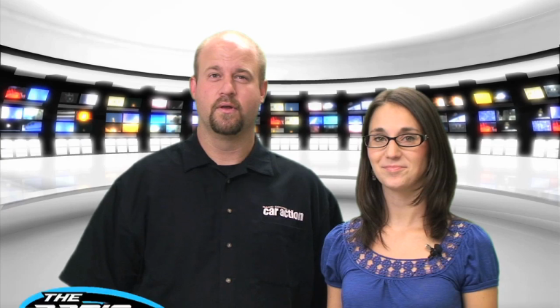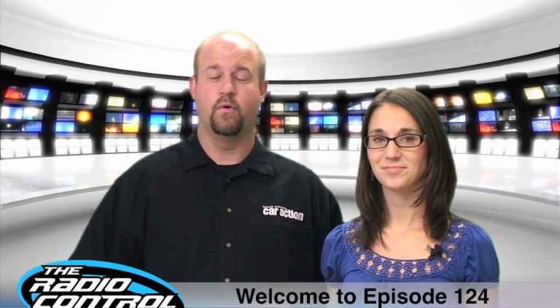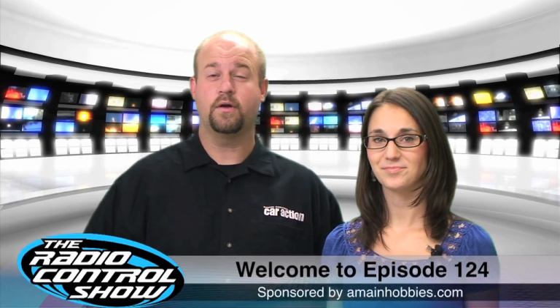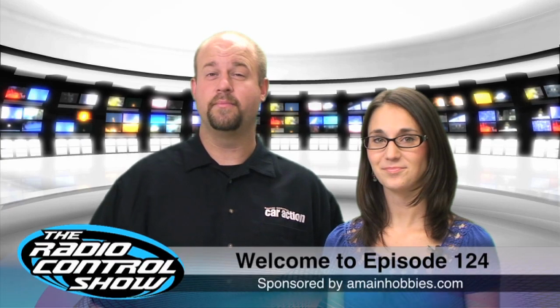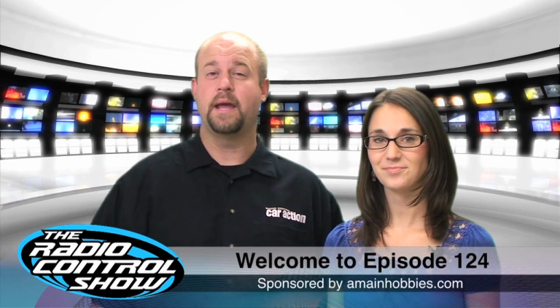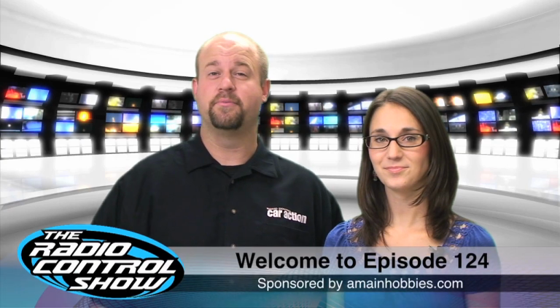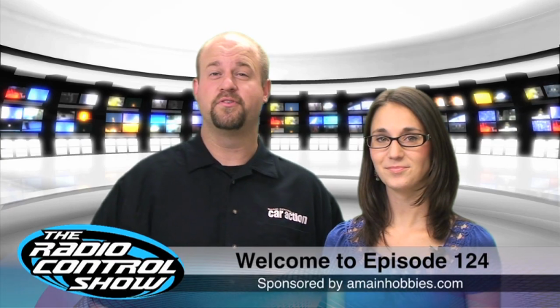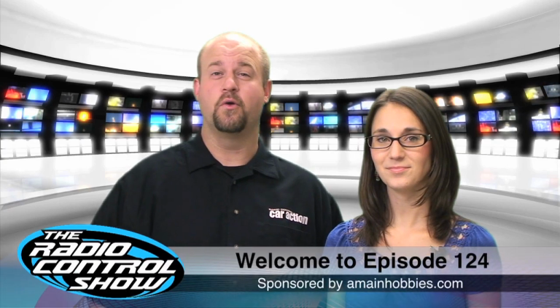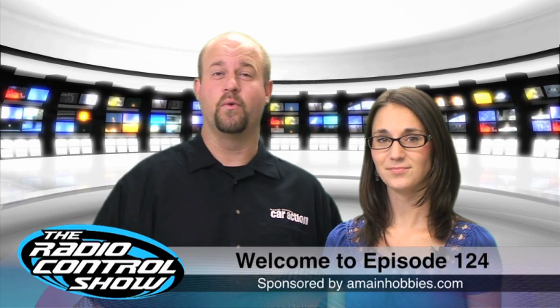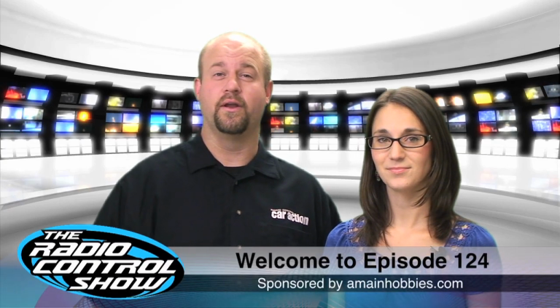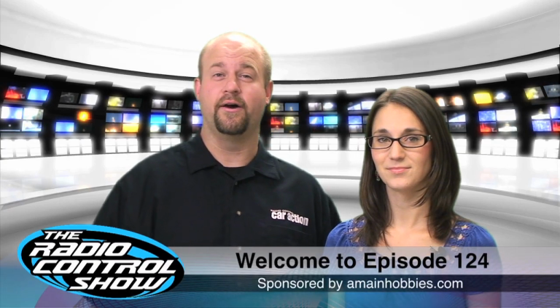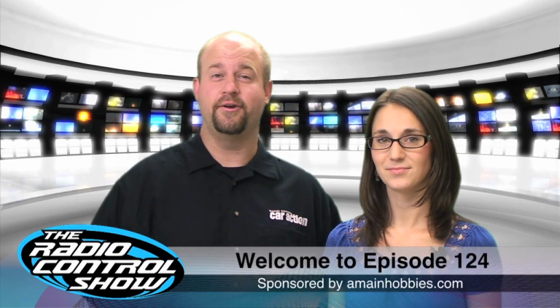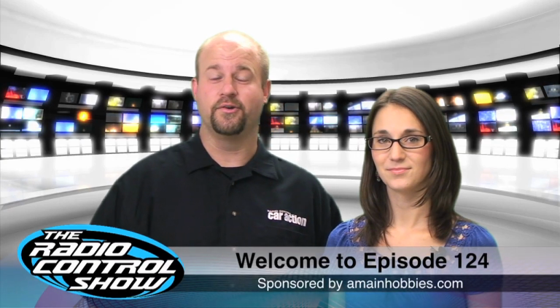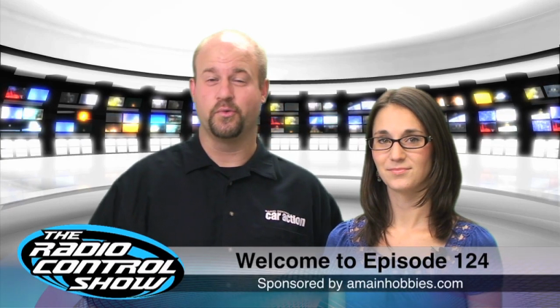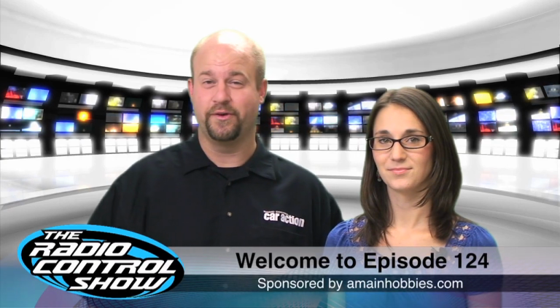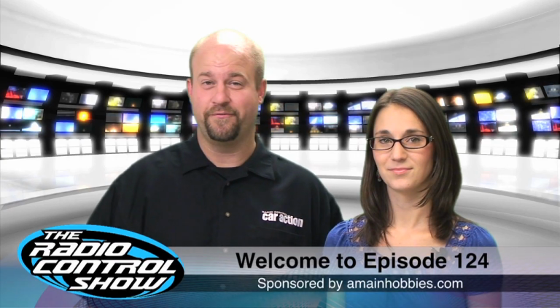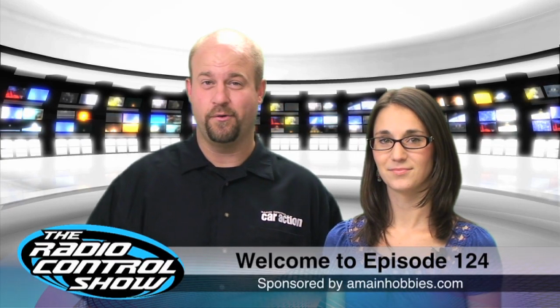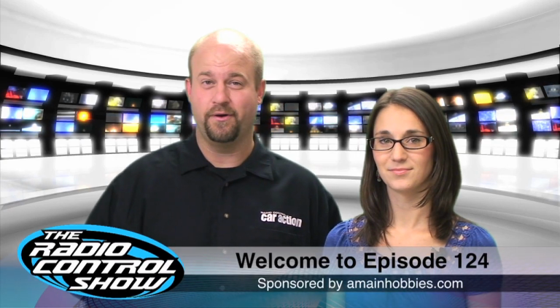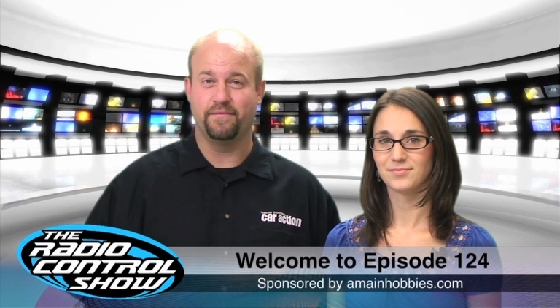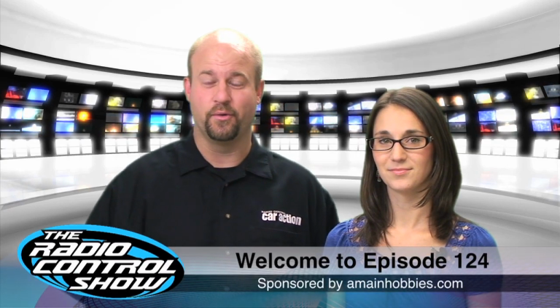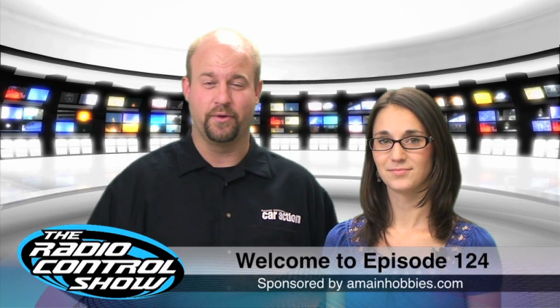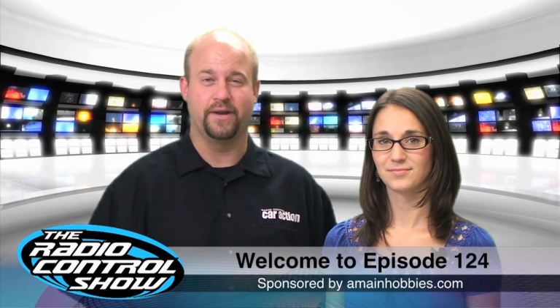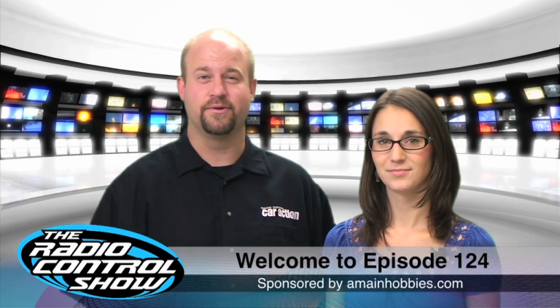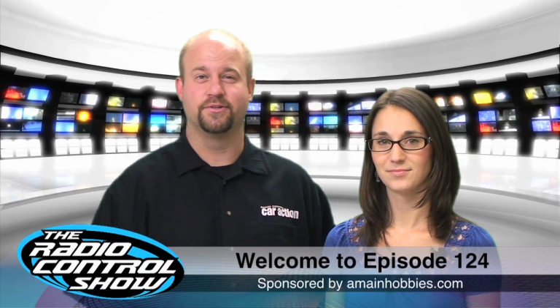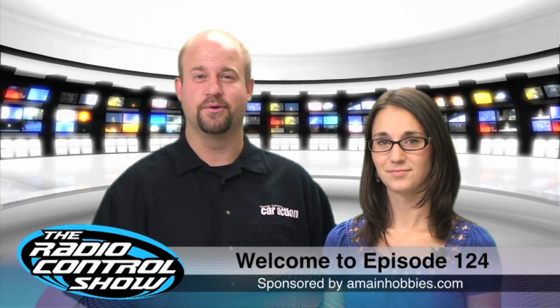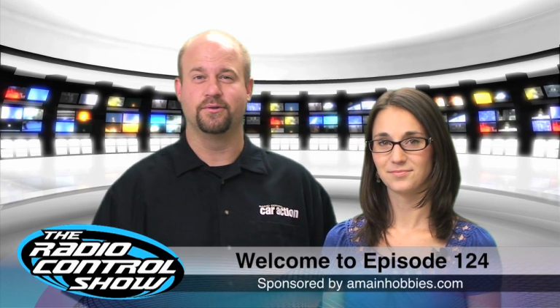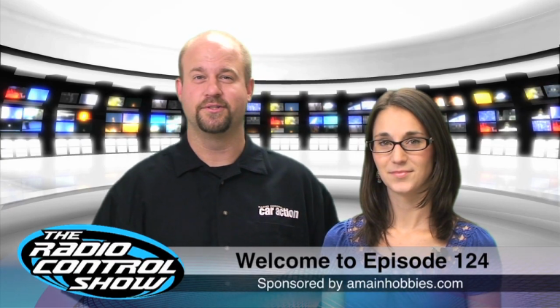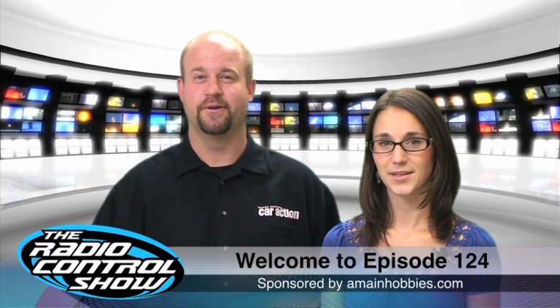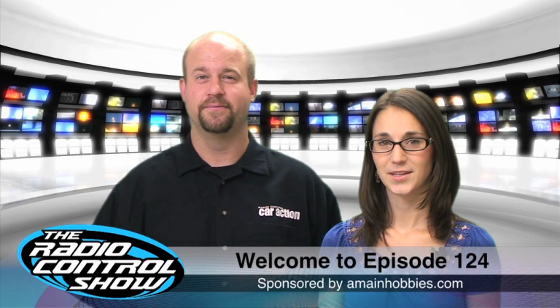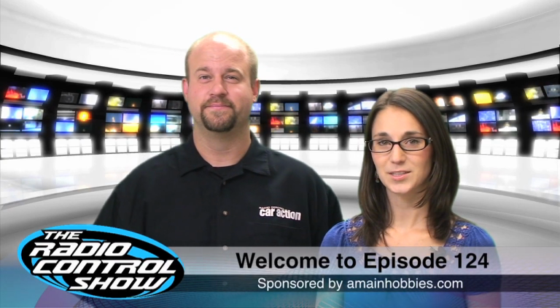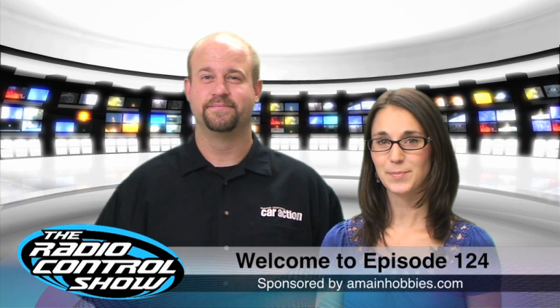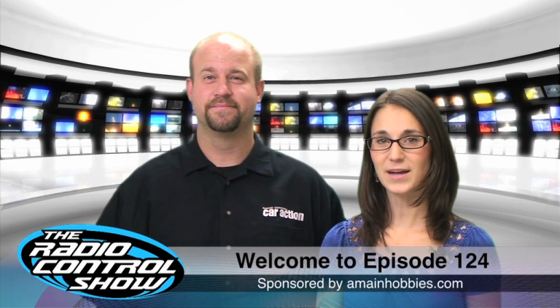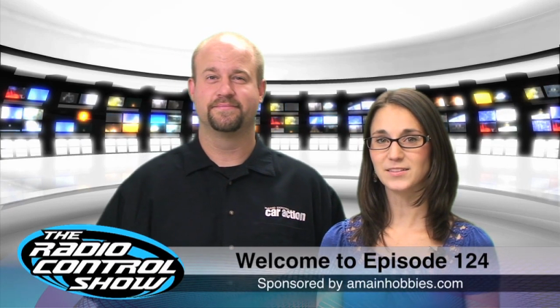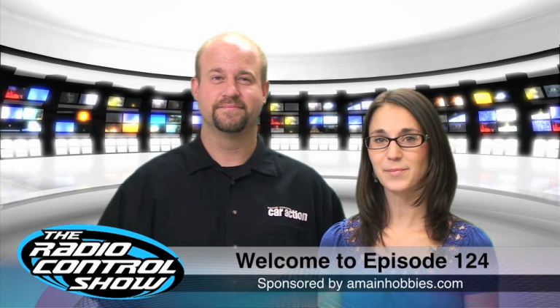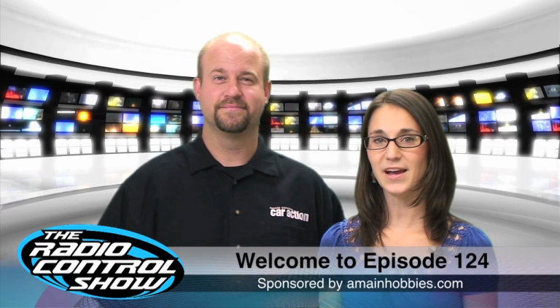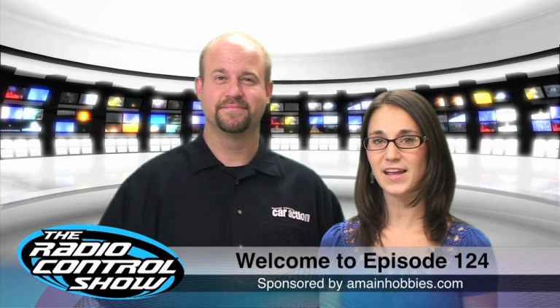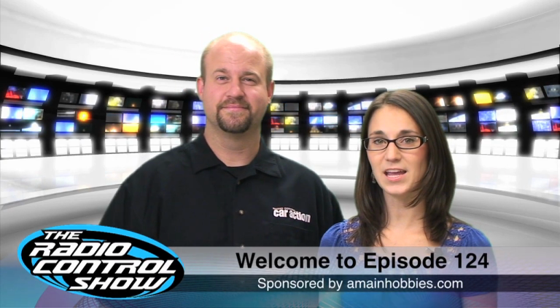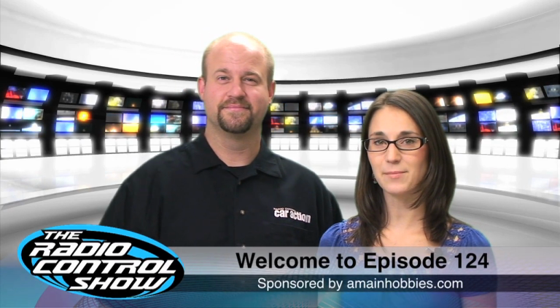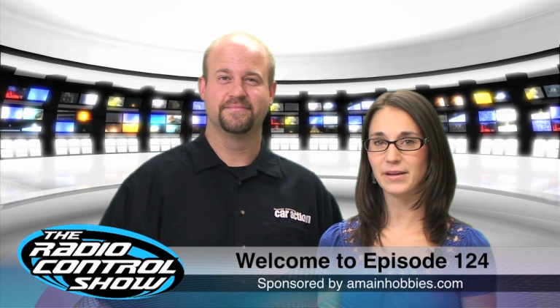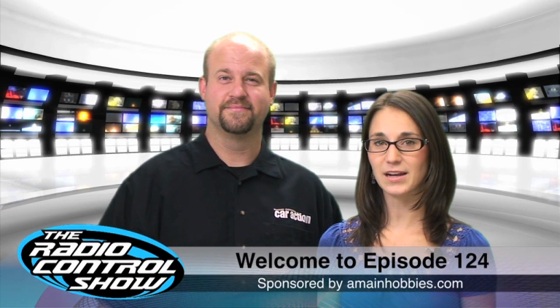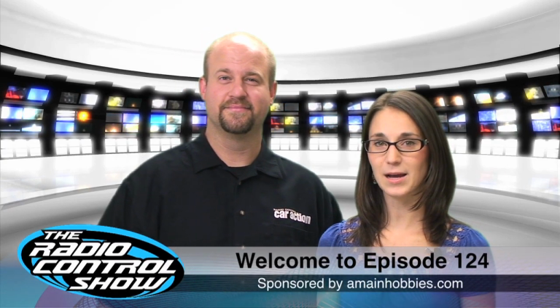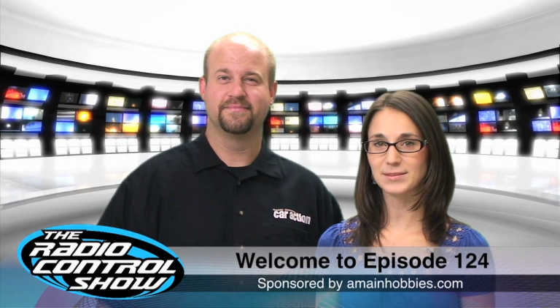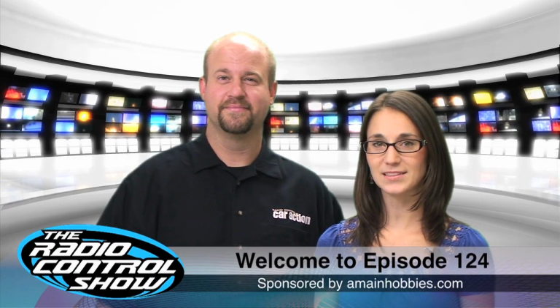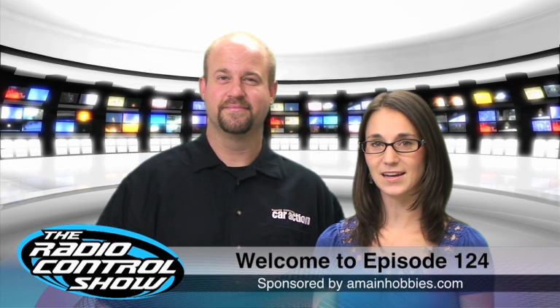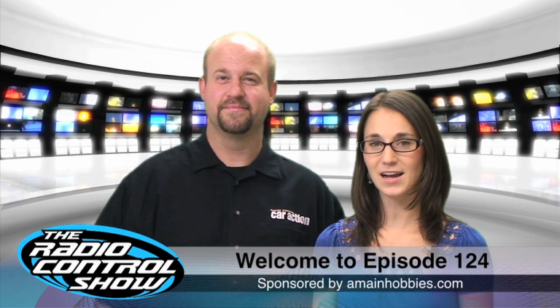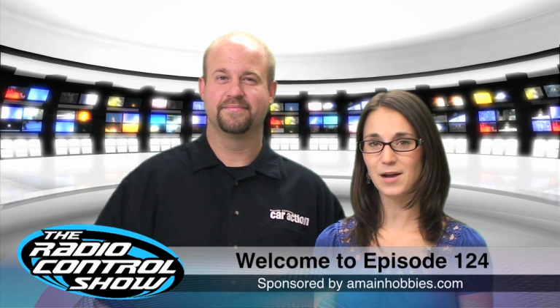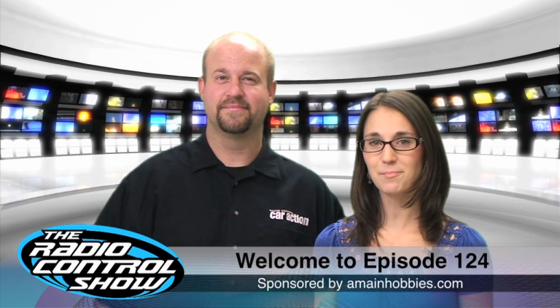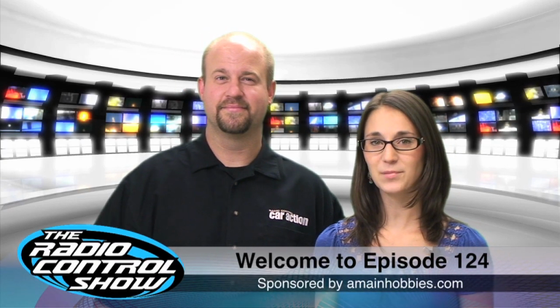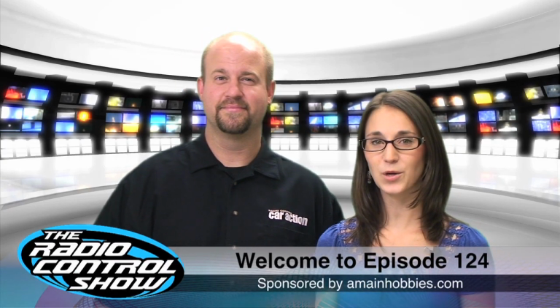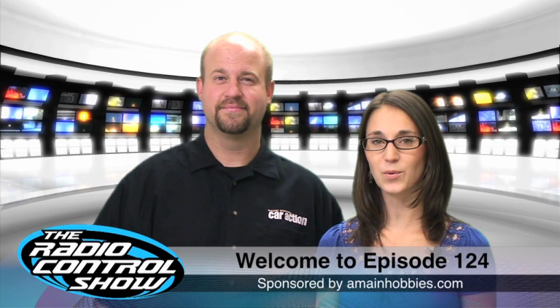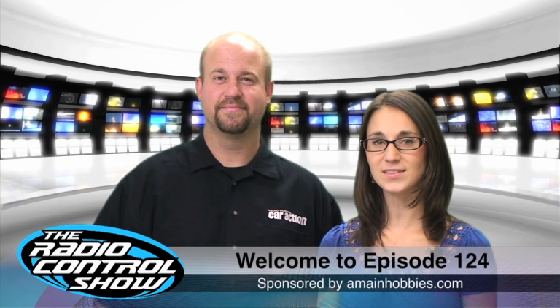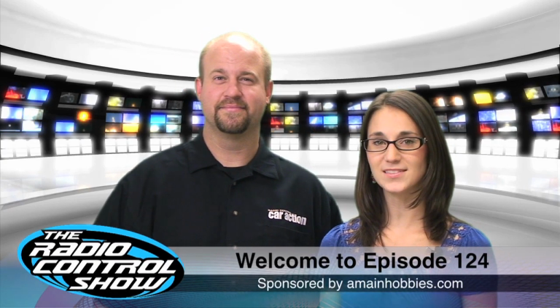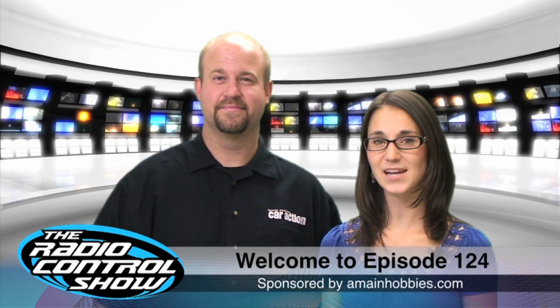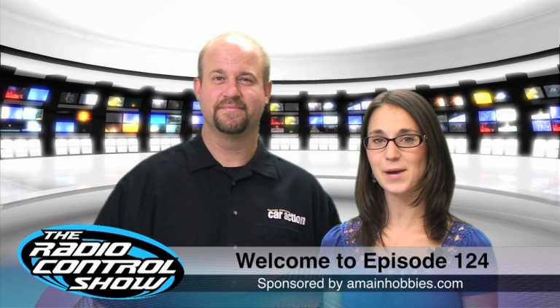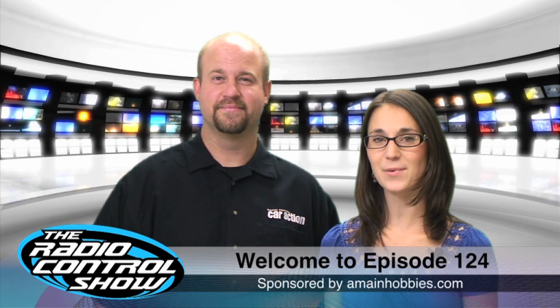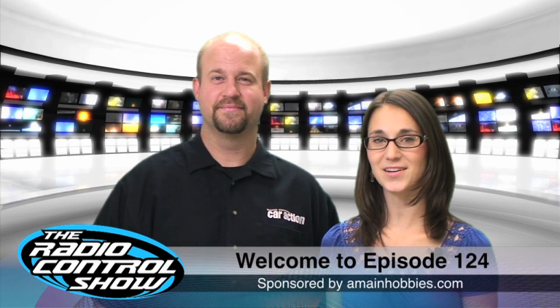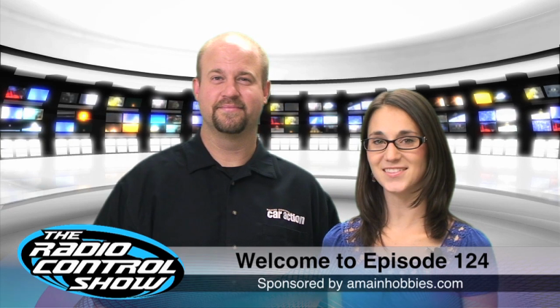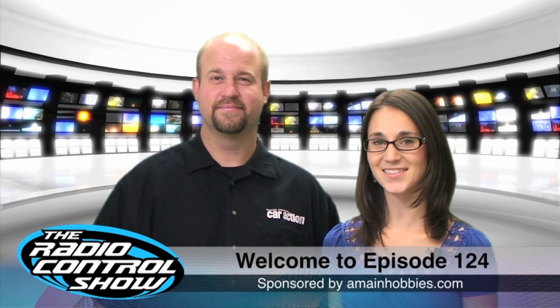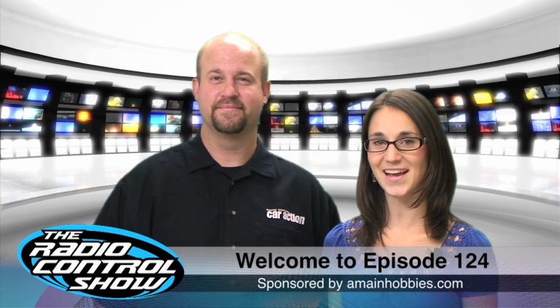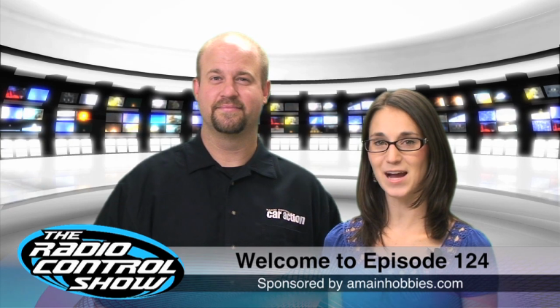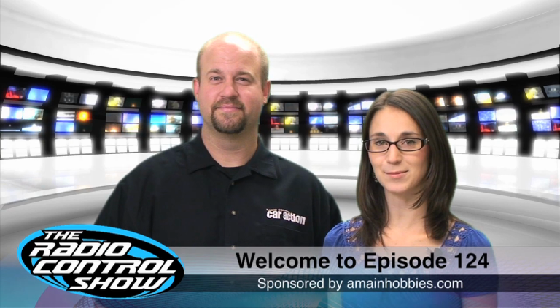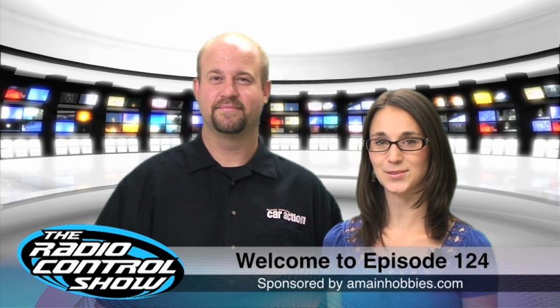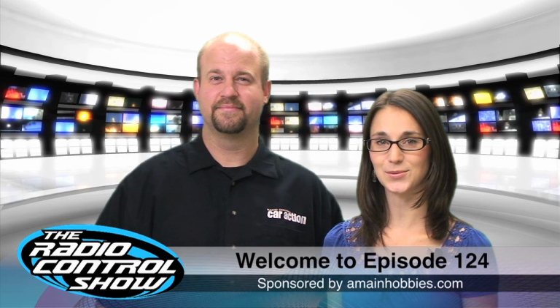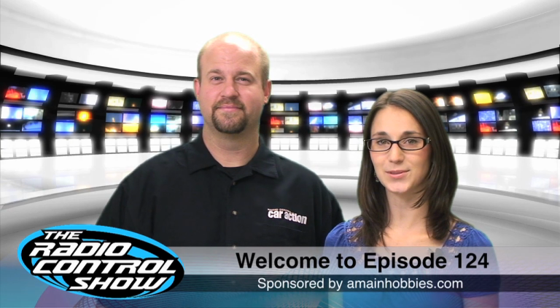Welcome to episode 124 of the Radio Control Show, sponsored by ameneharvies.com, your one-stop RC Harvey store.